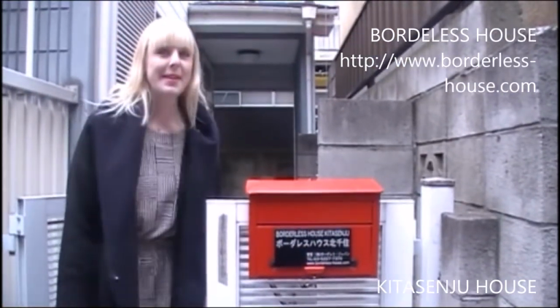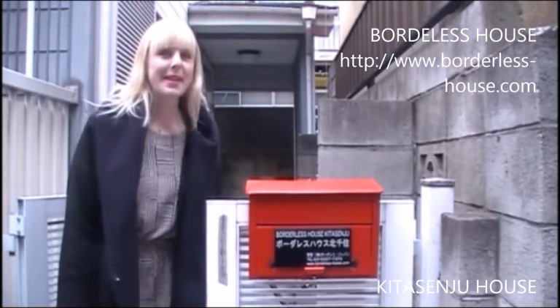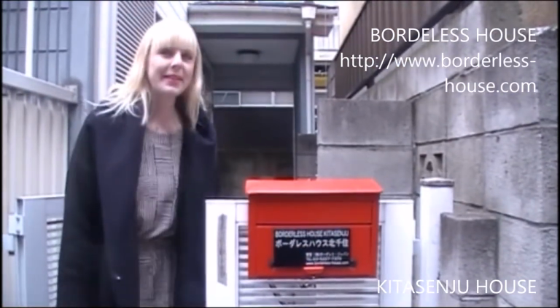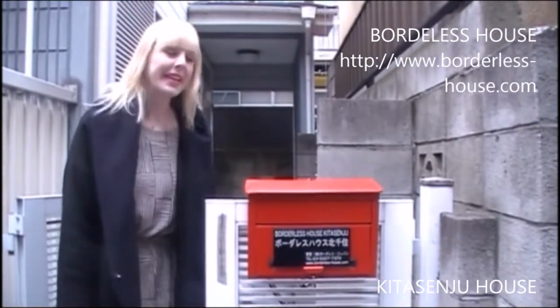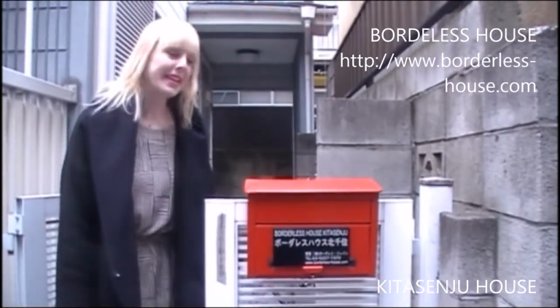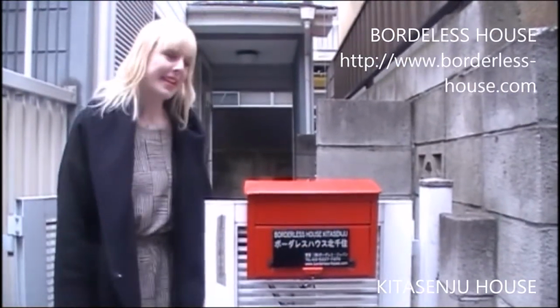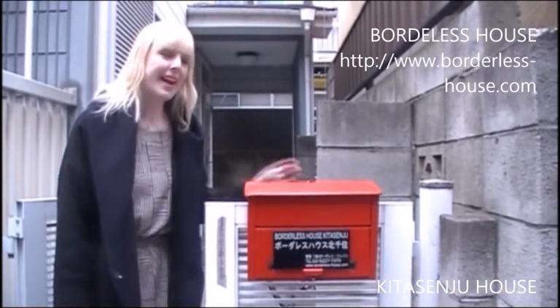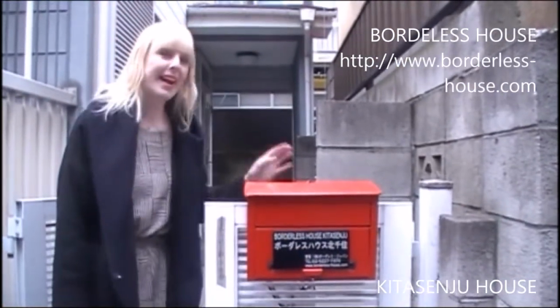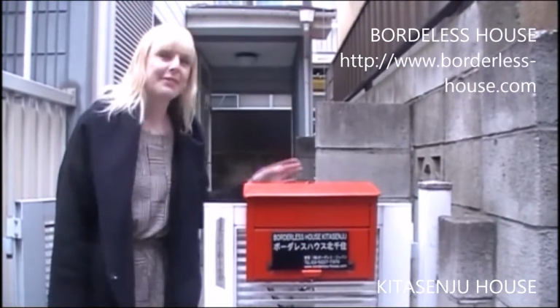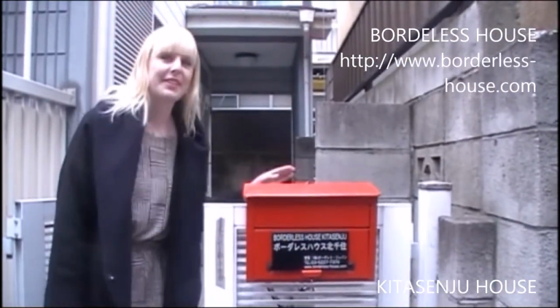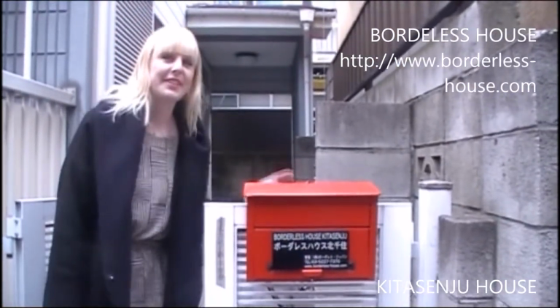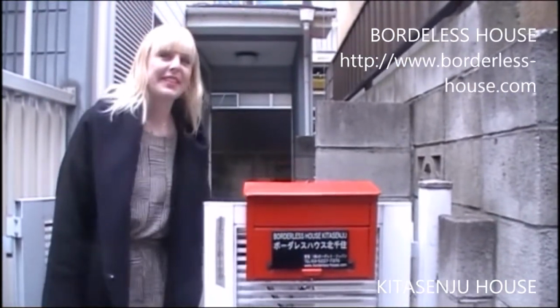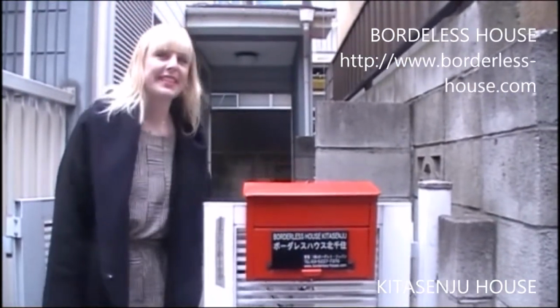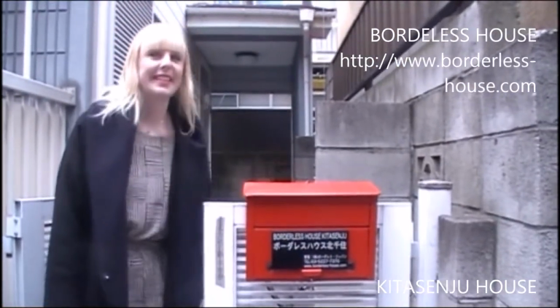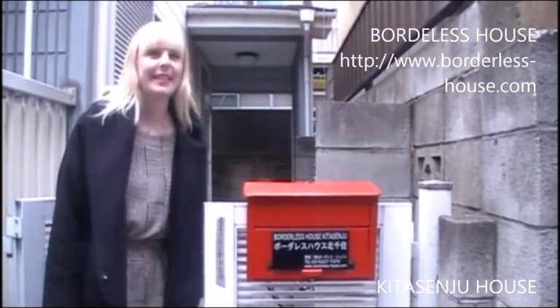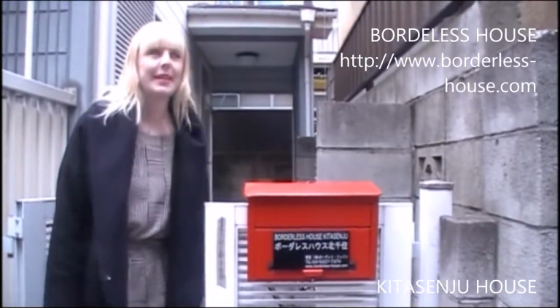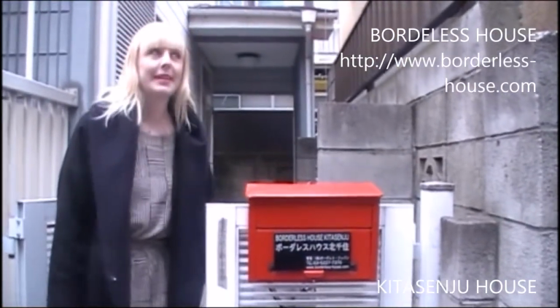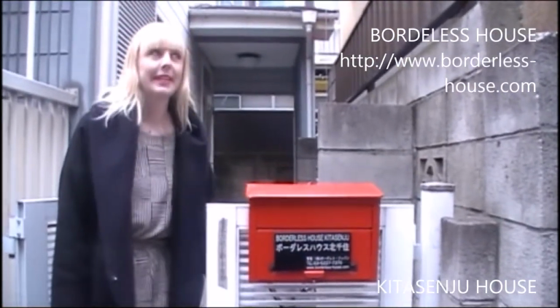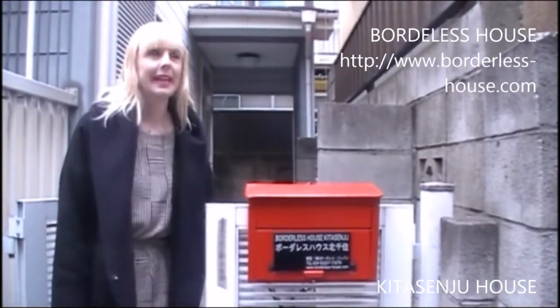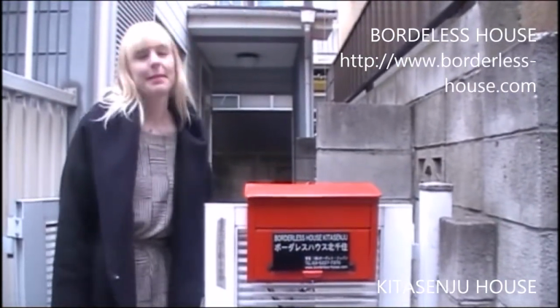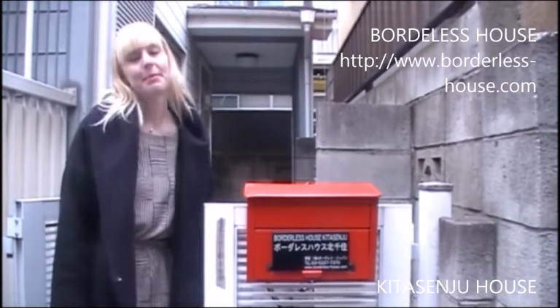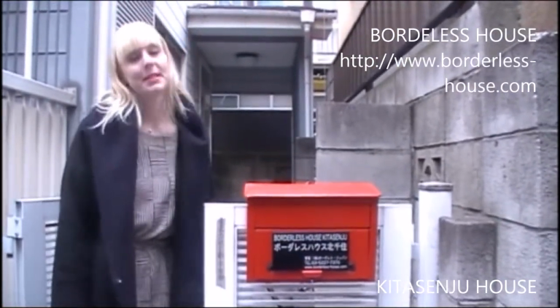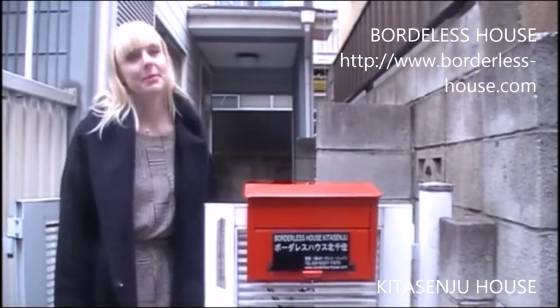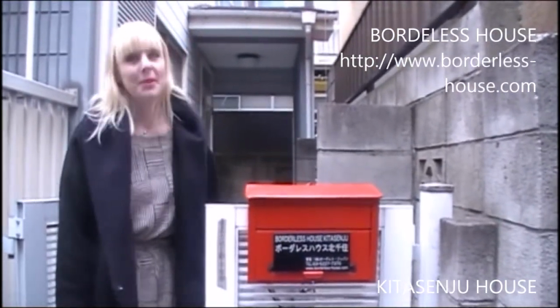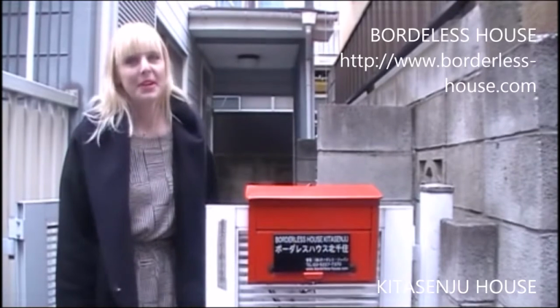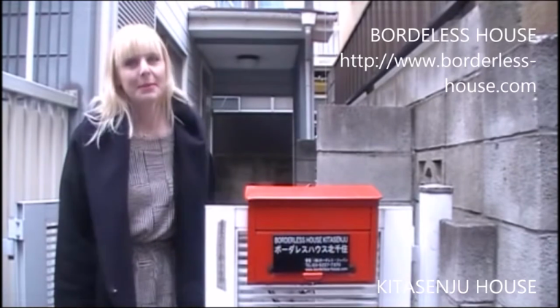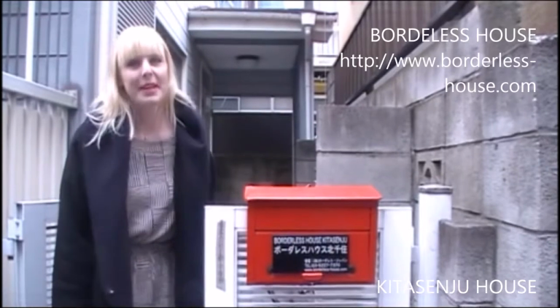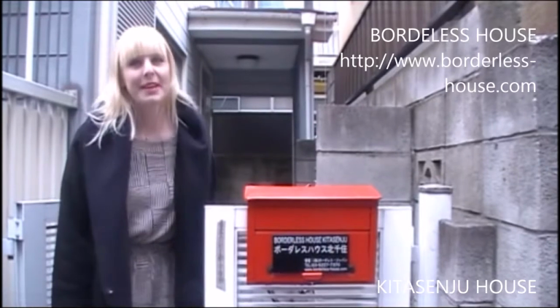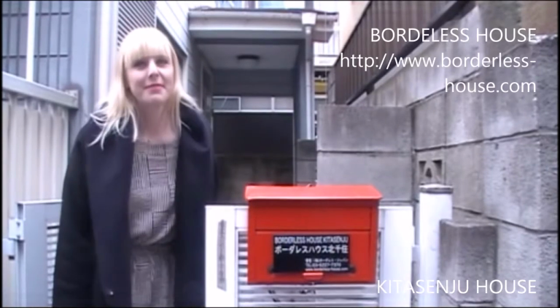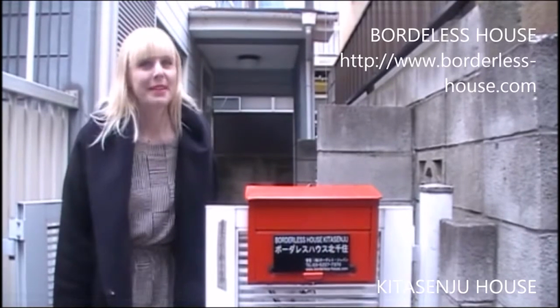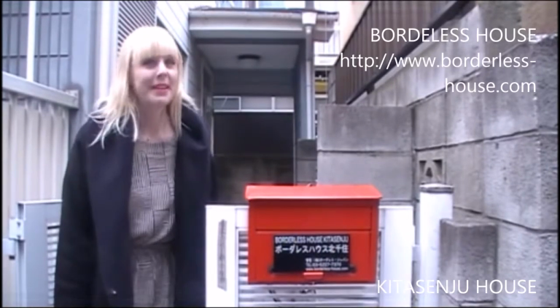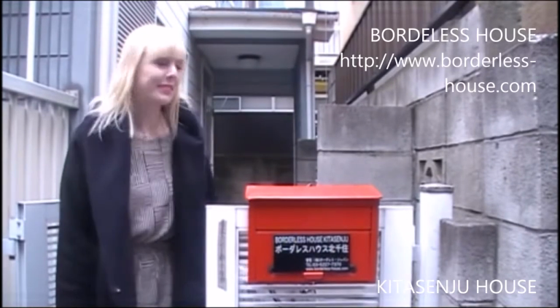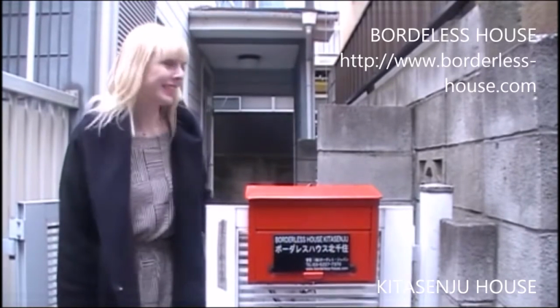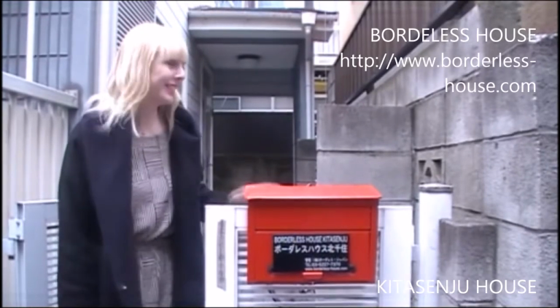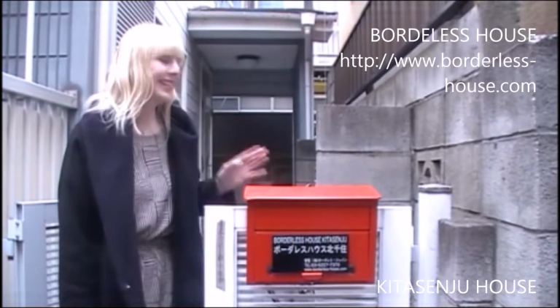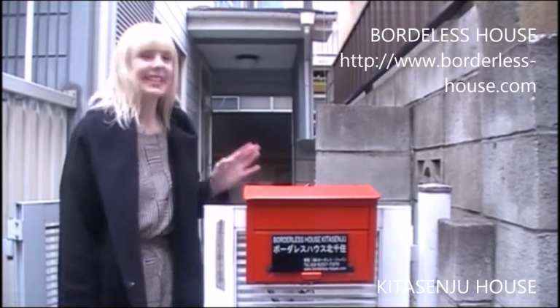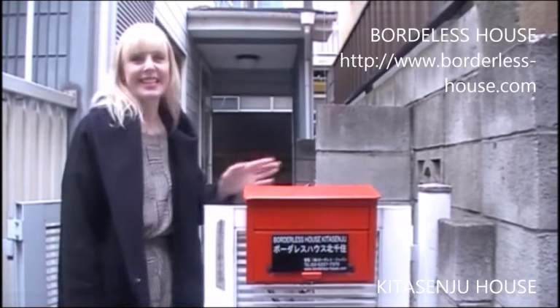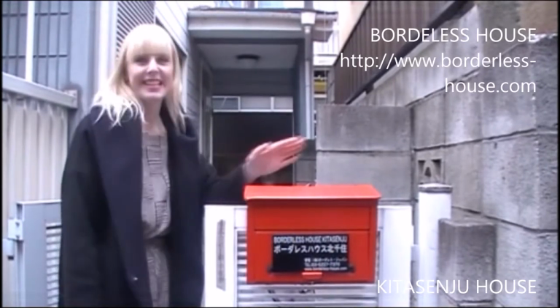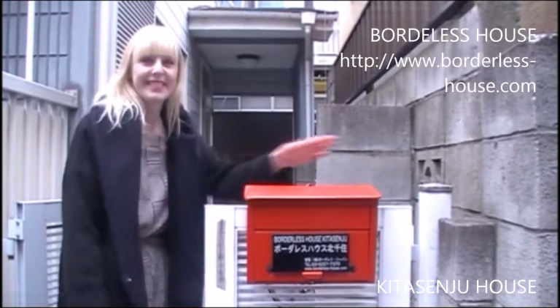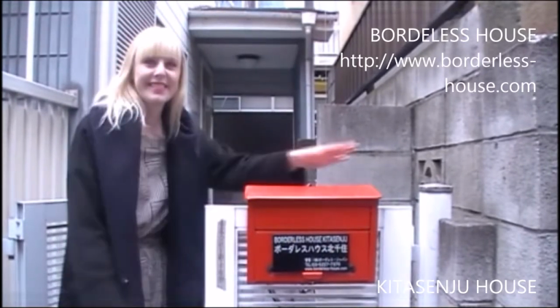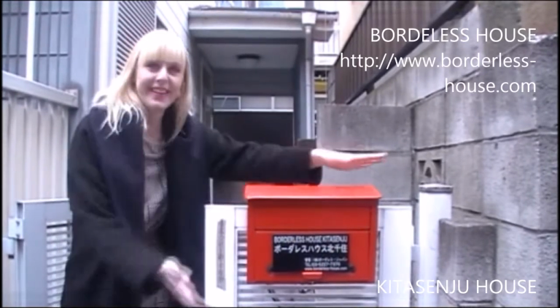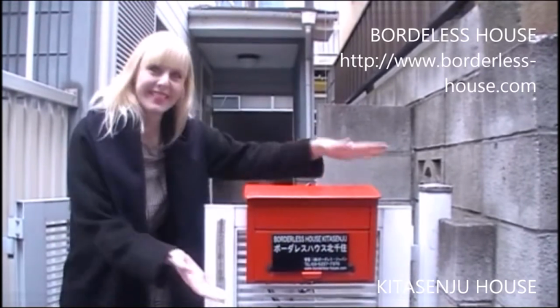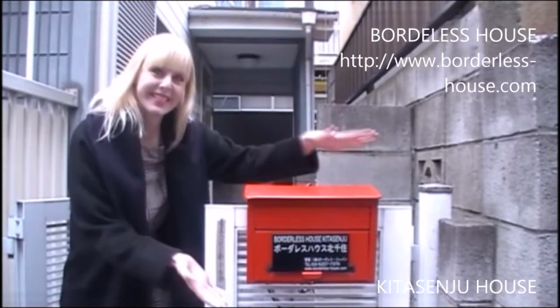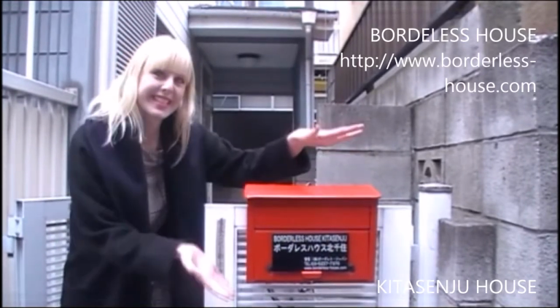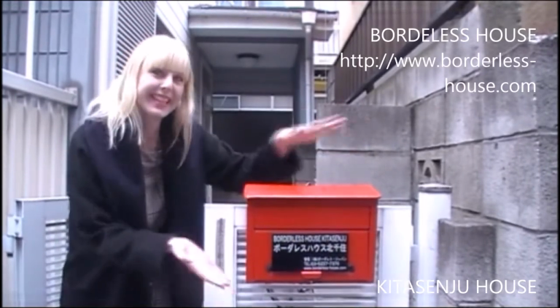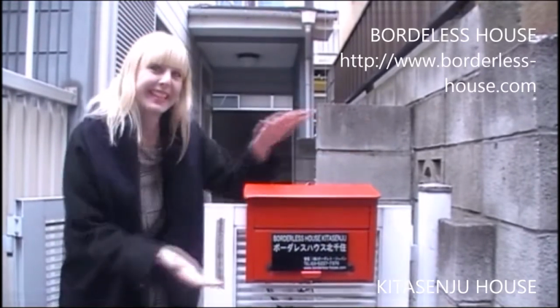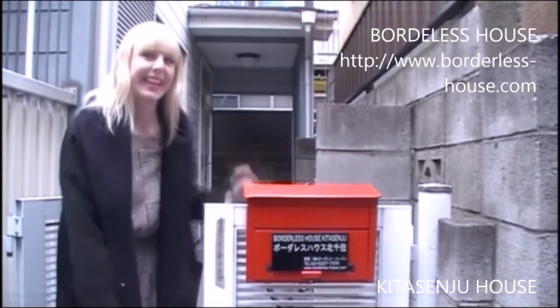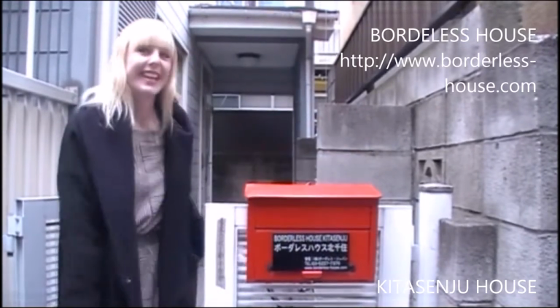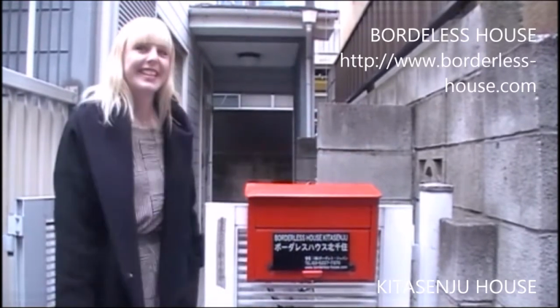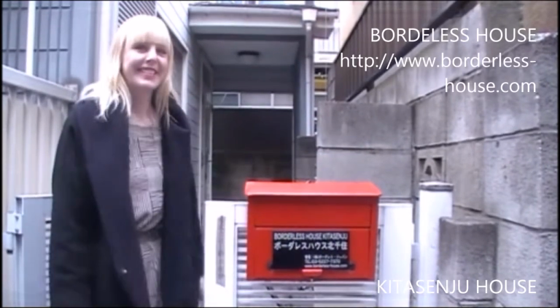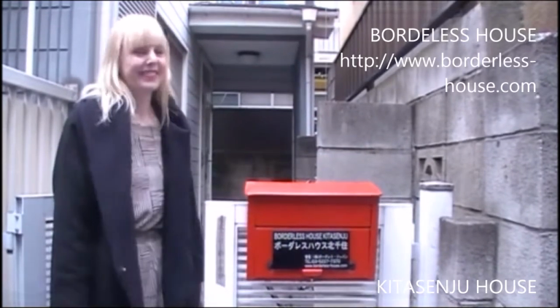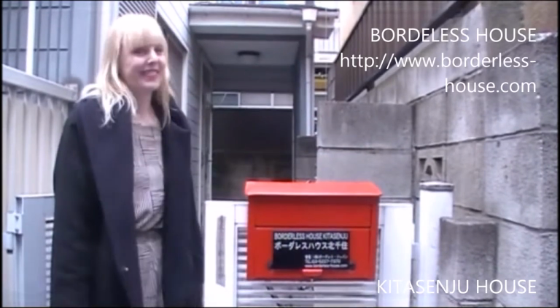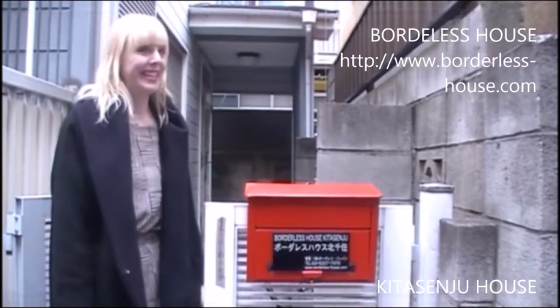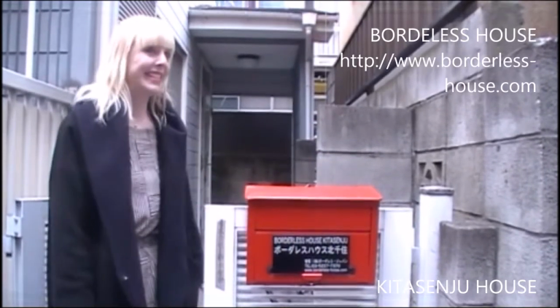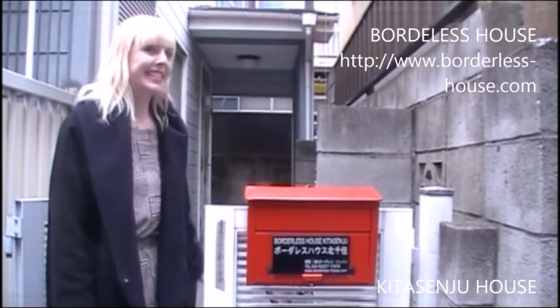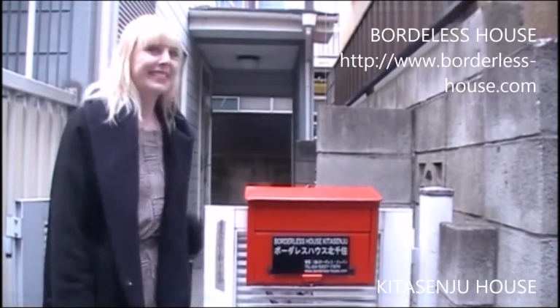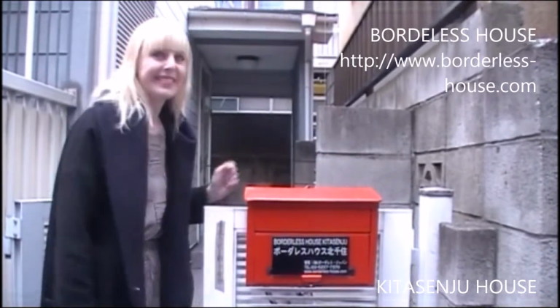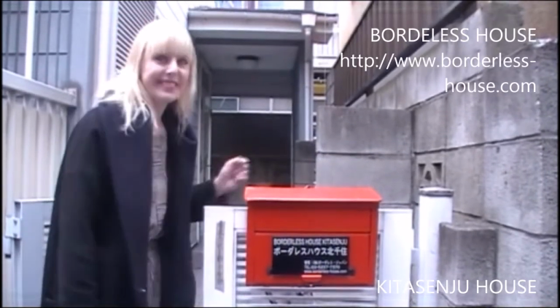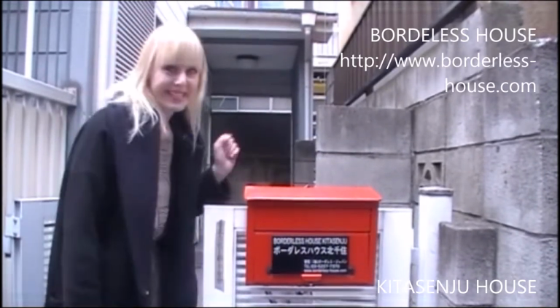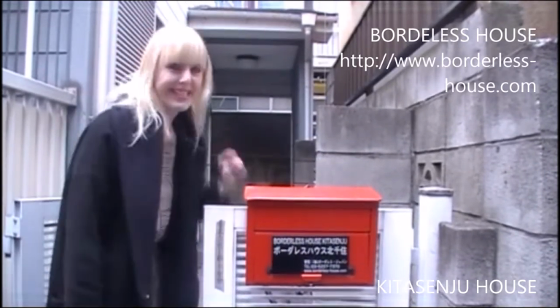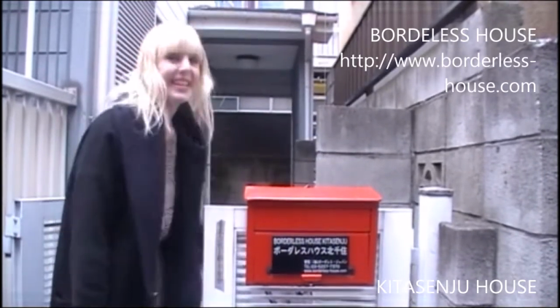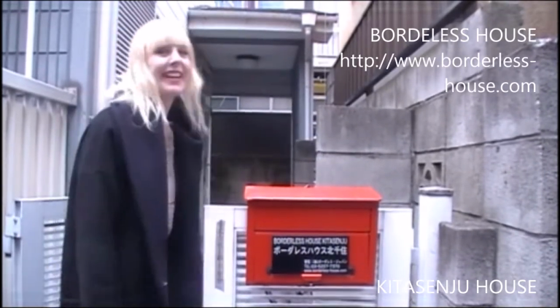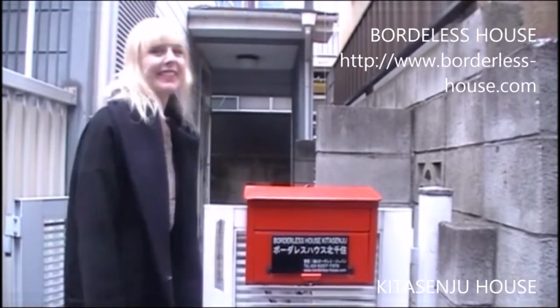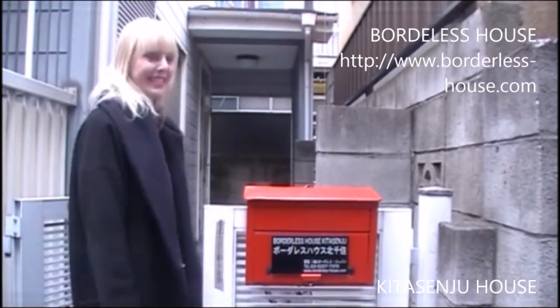After an eight-minute walk, we have arrived at Kitasenju House. Let's go see the house.